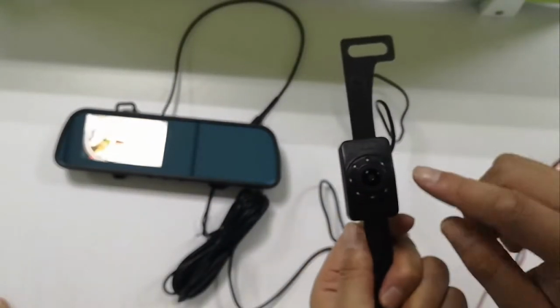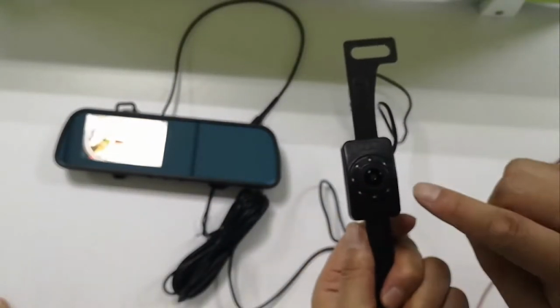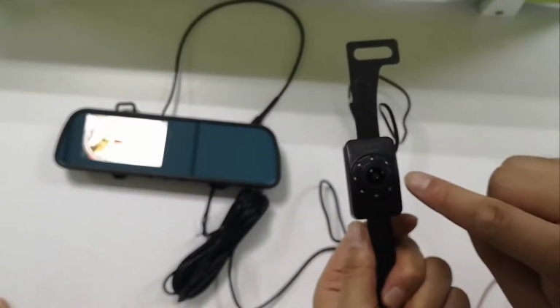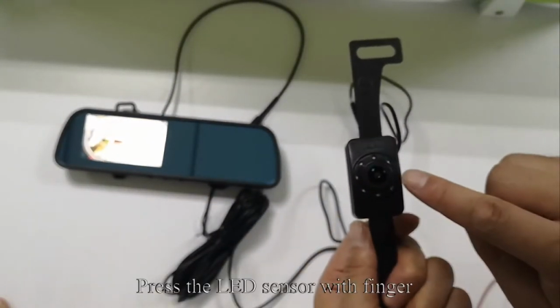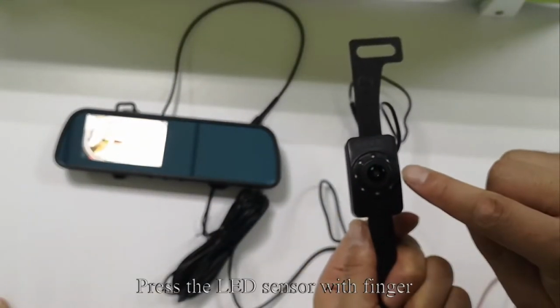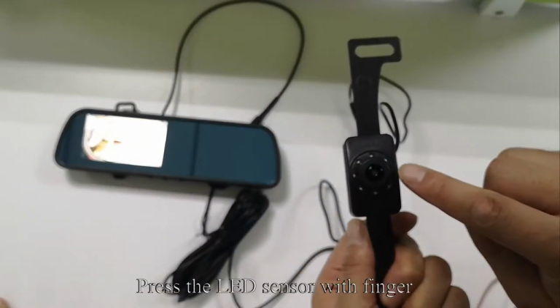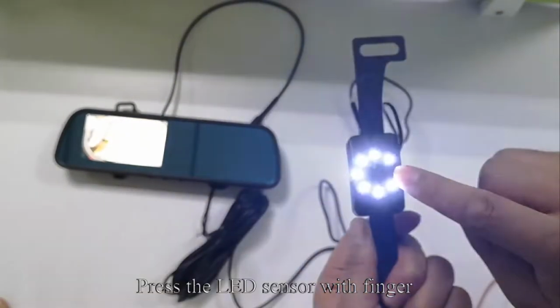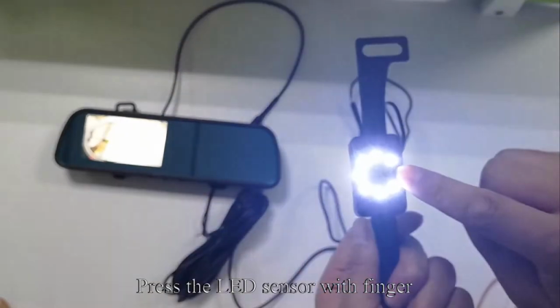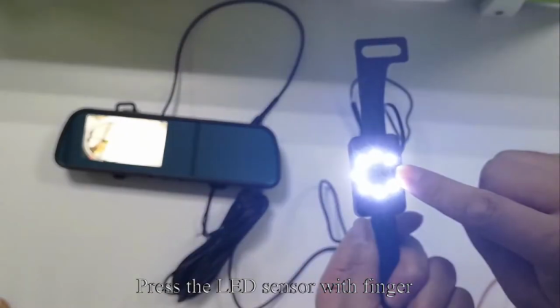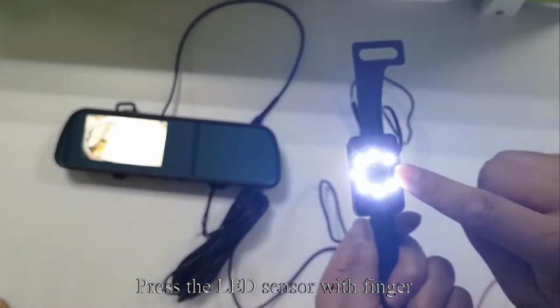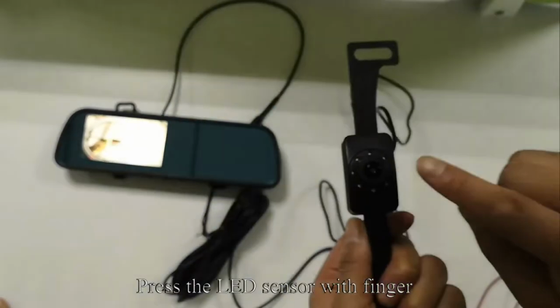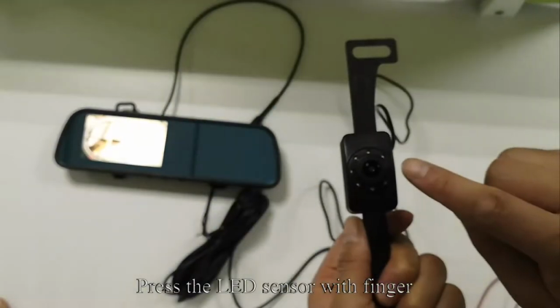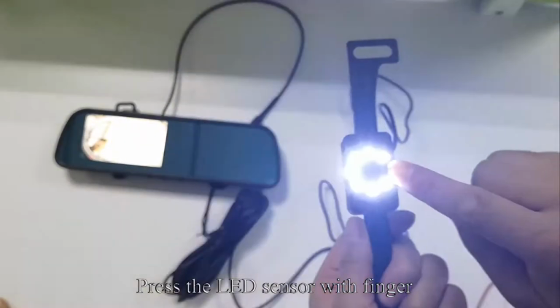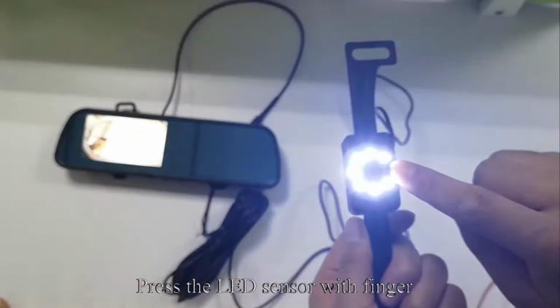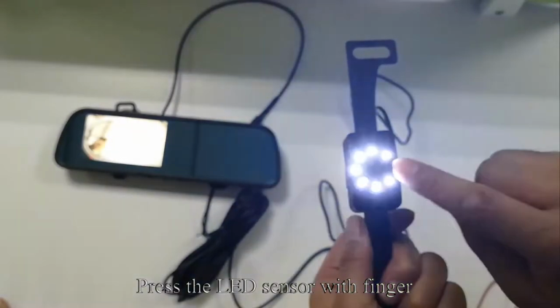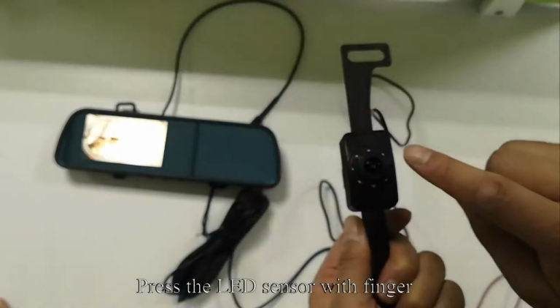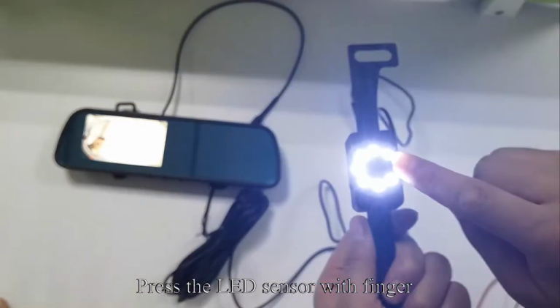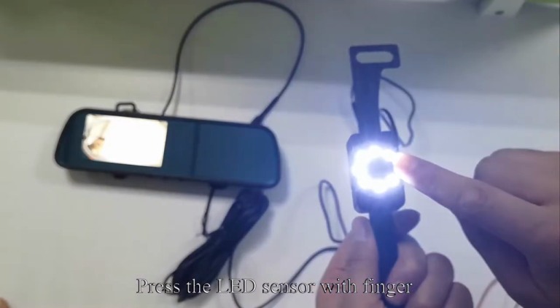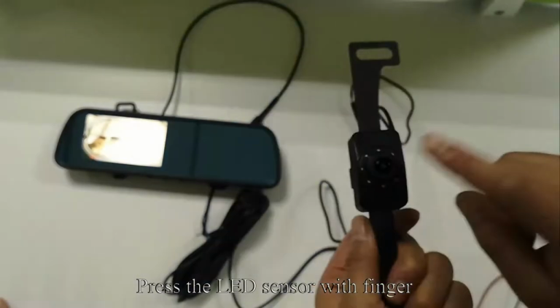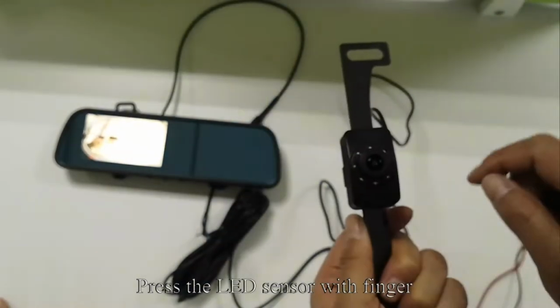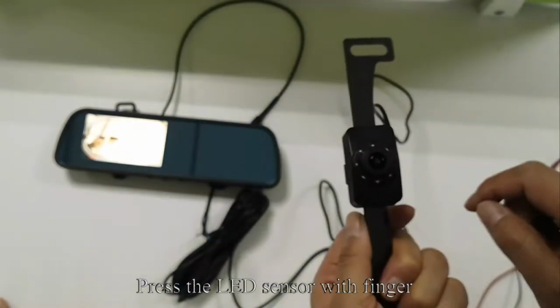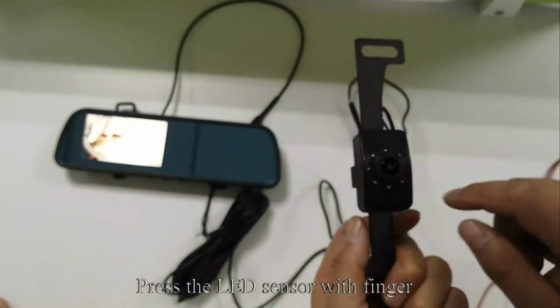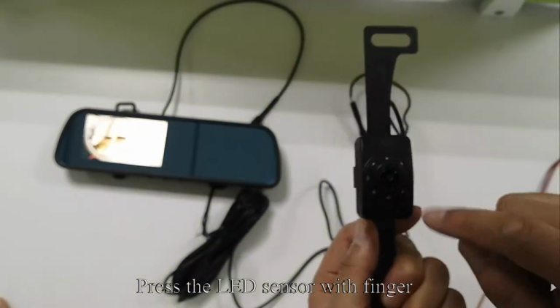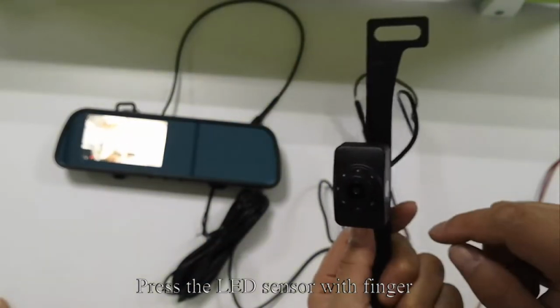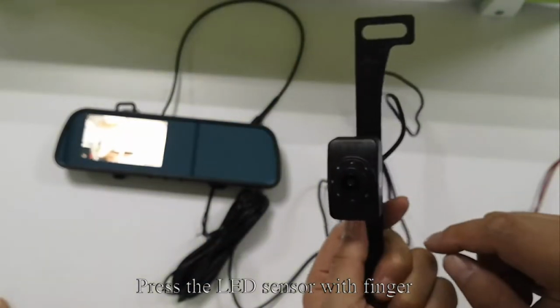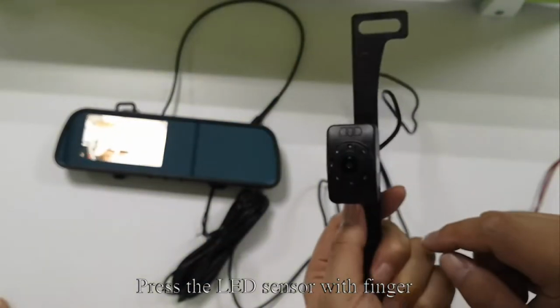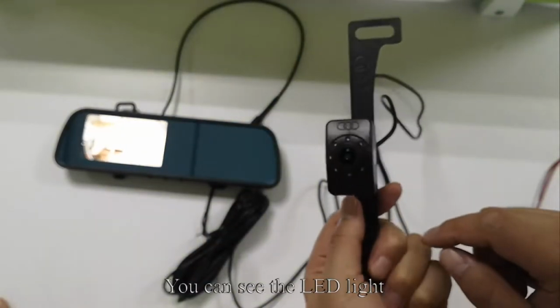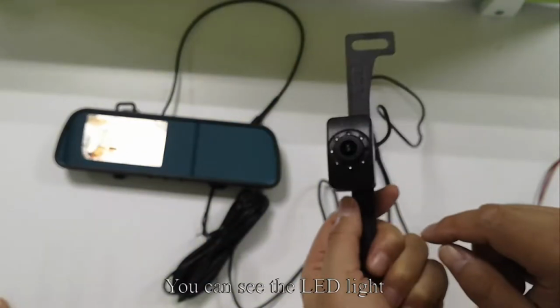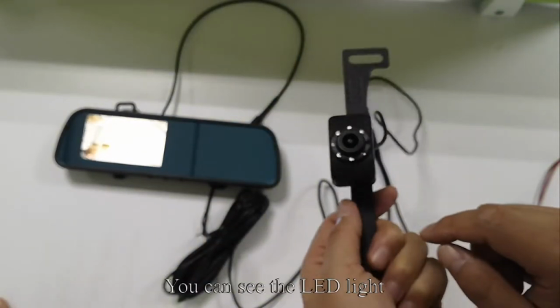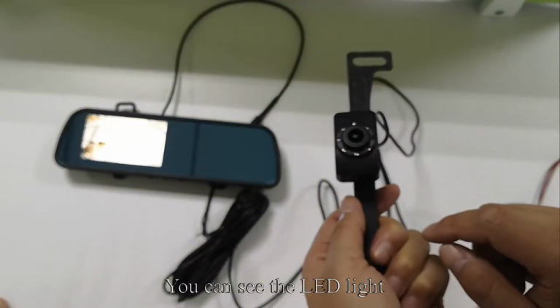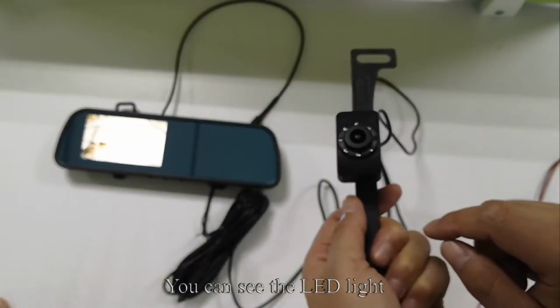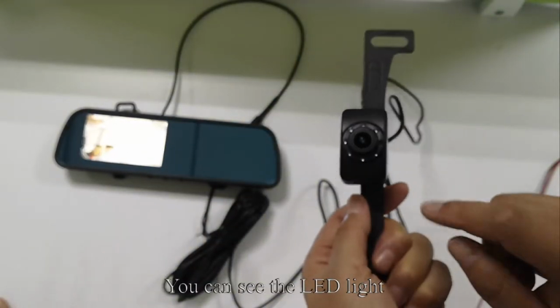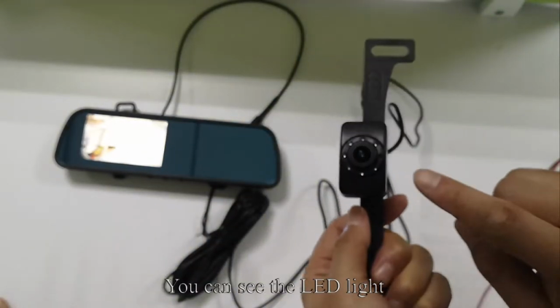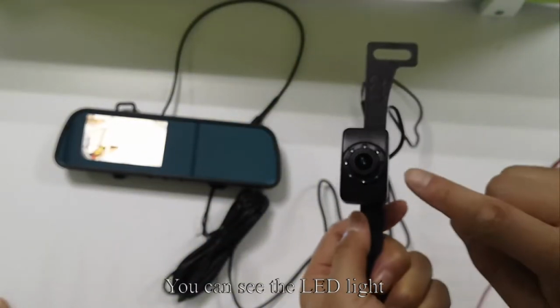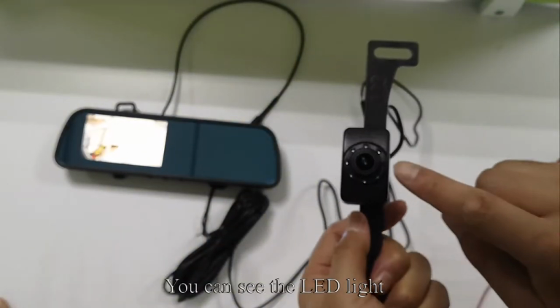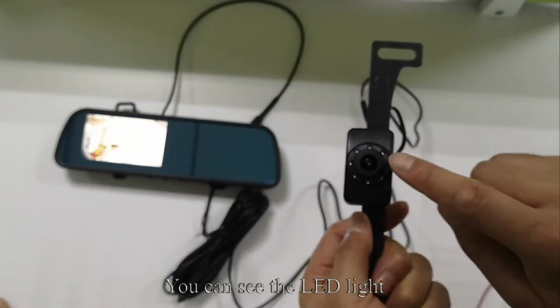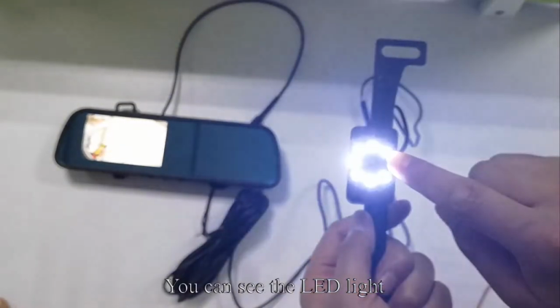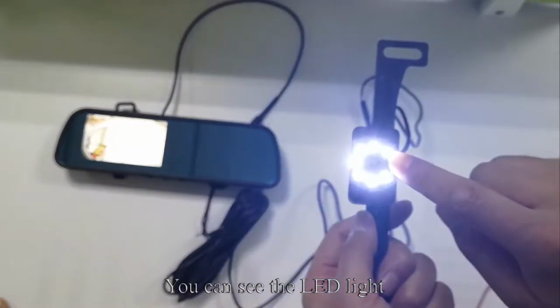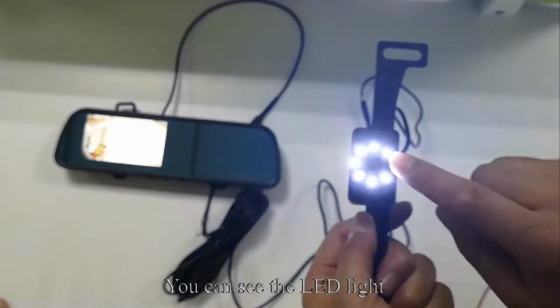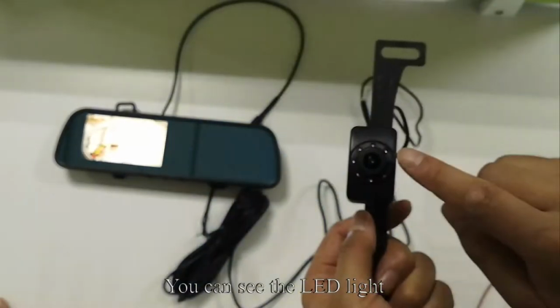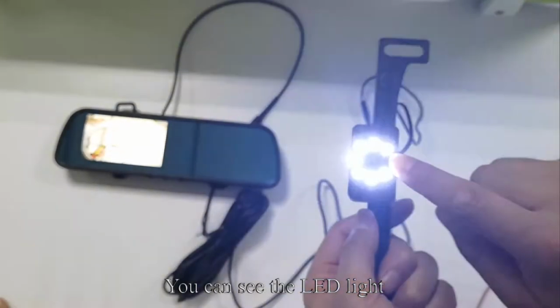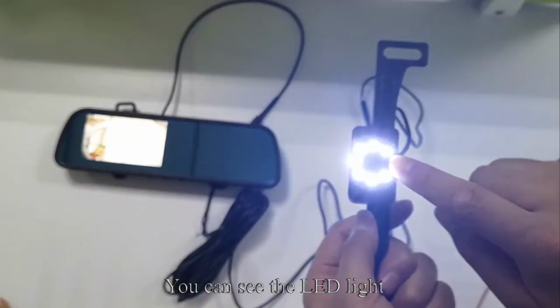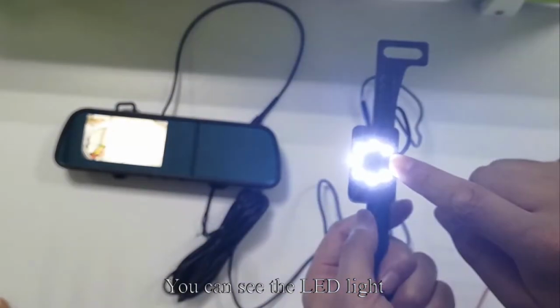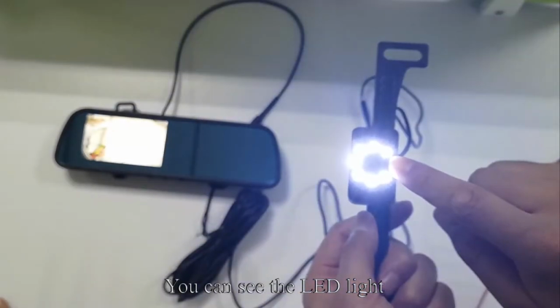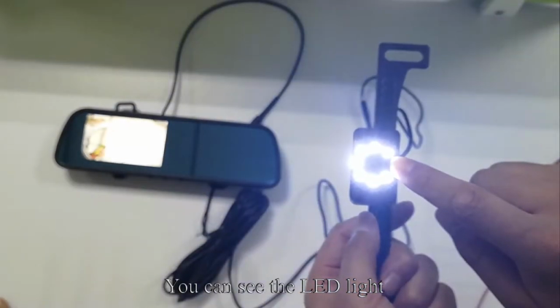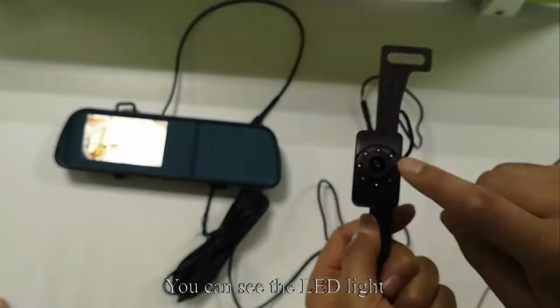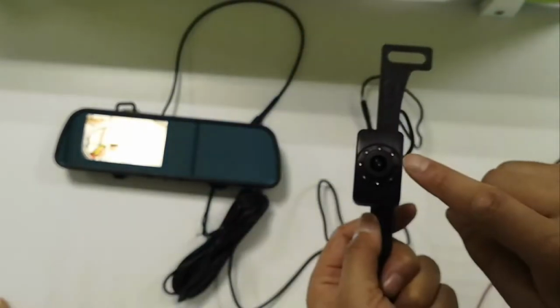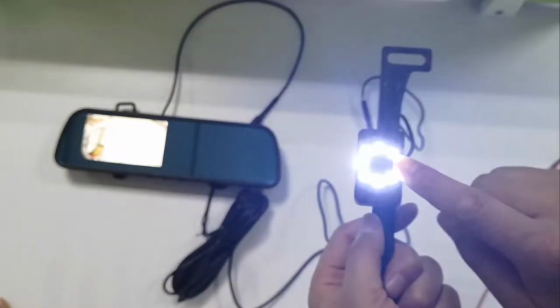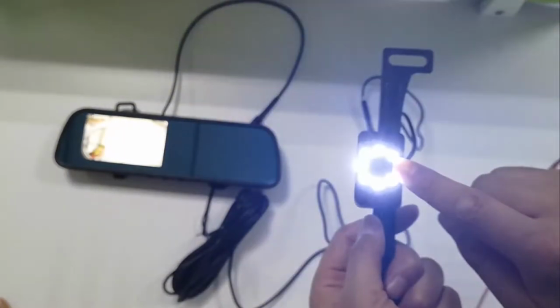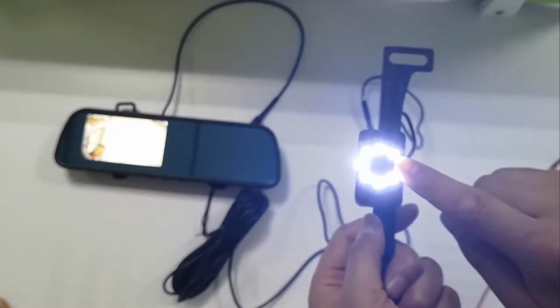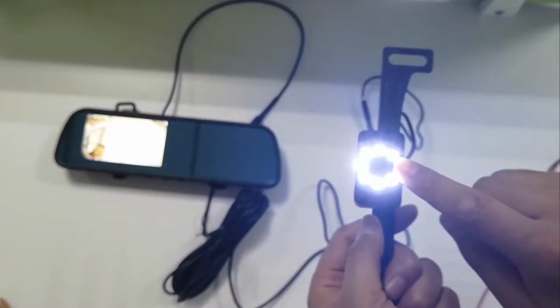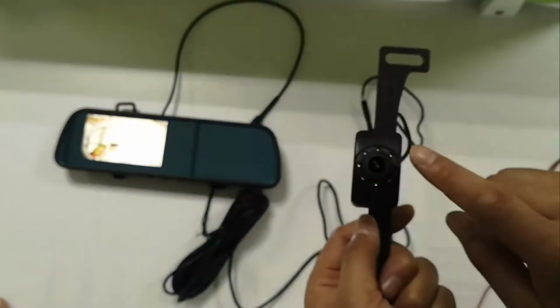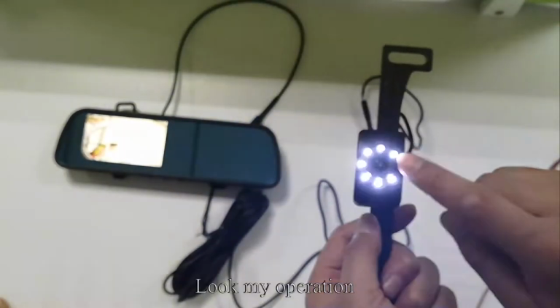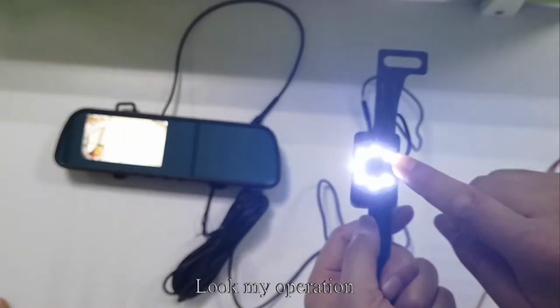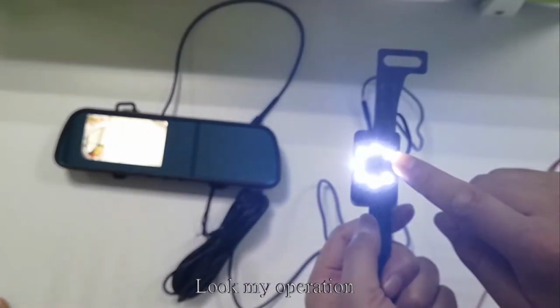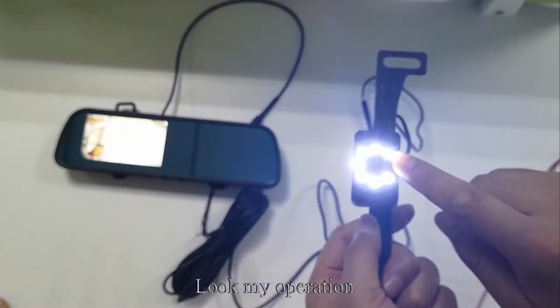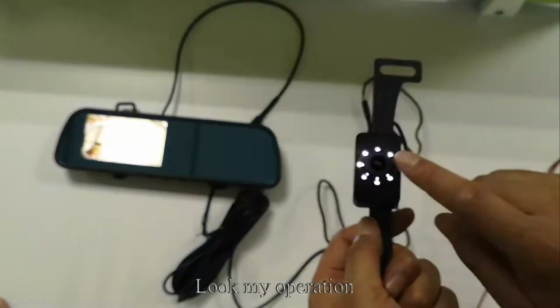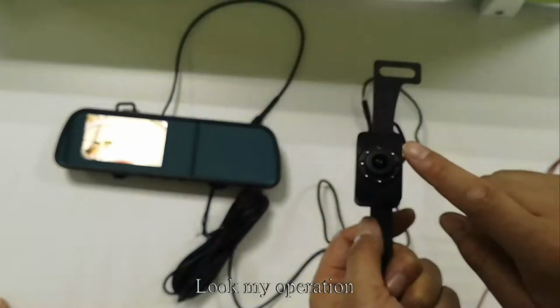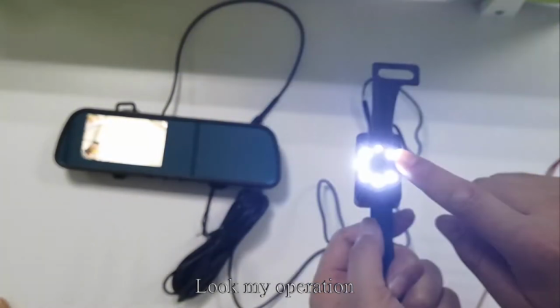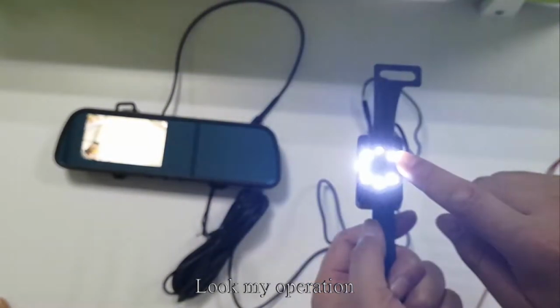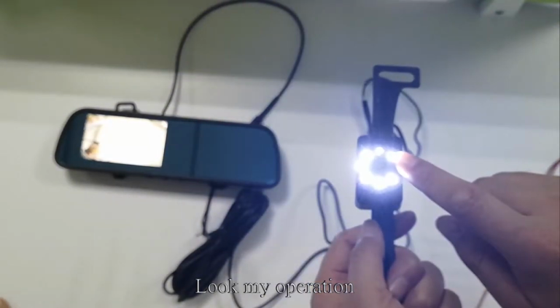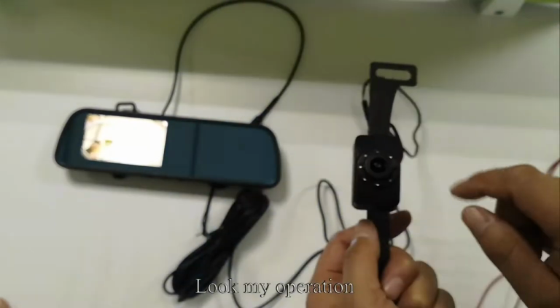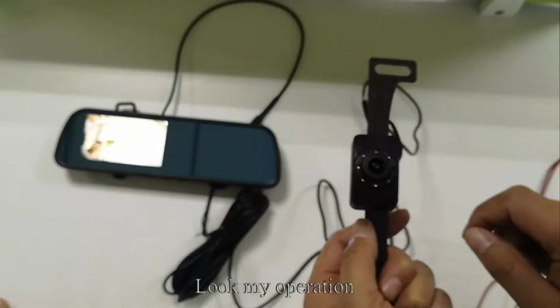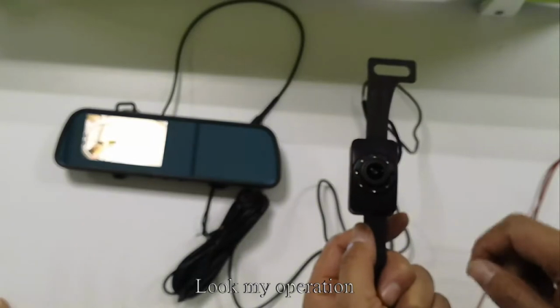Pick up the camera and press the LED sensor with your finger. You can see the LED light.